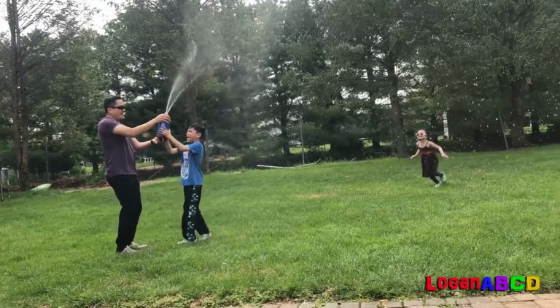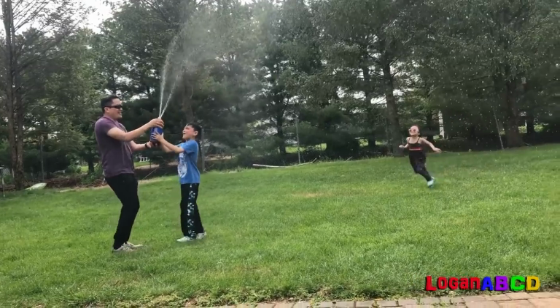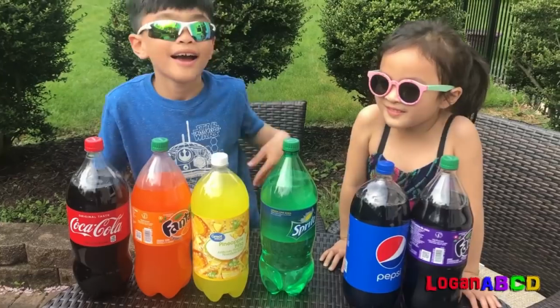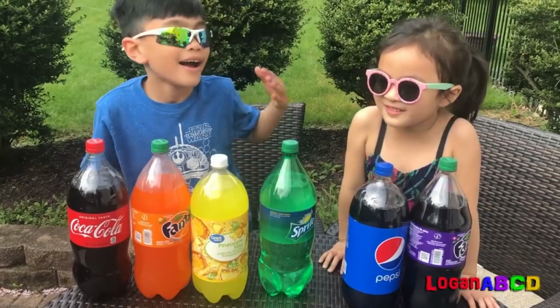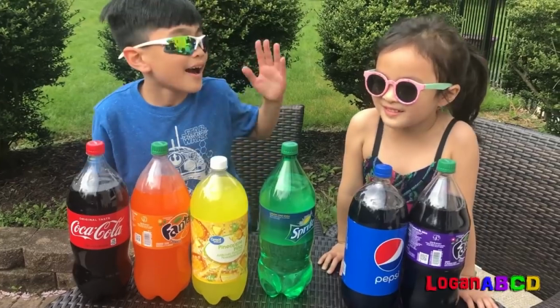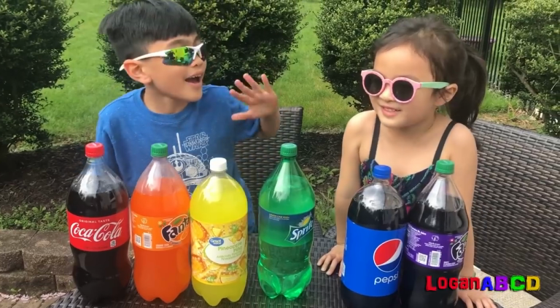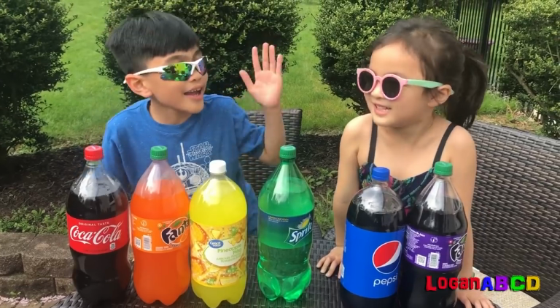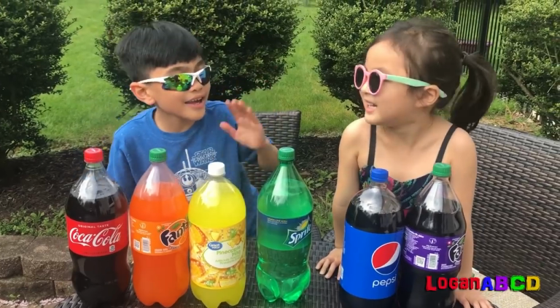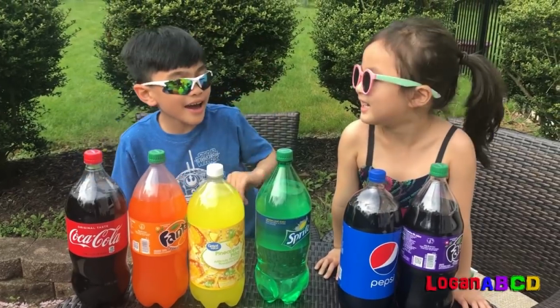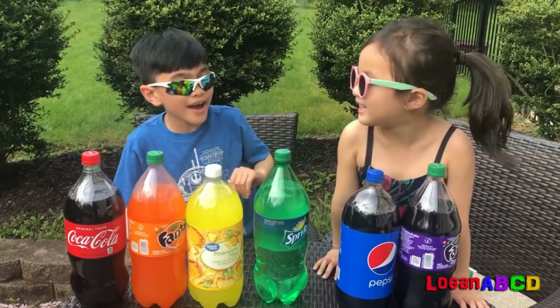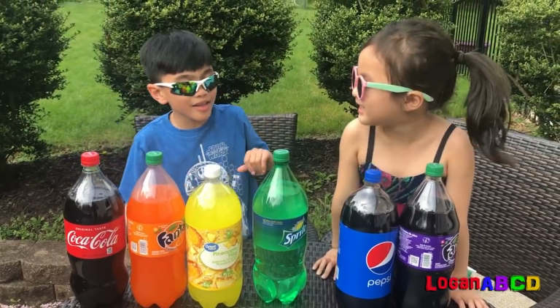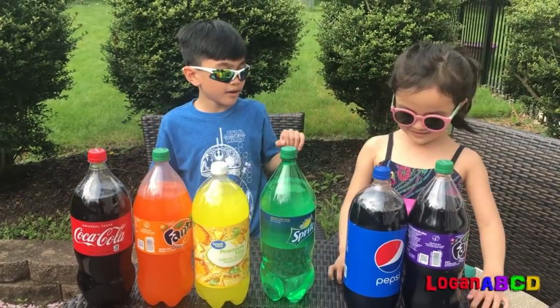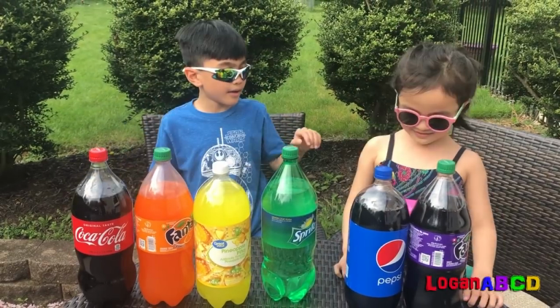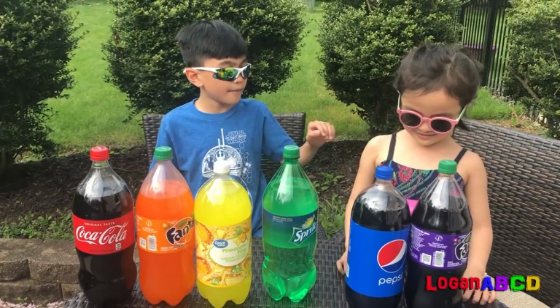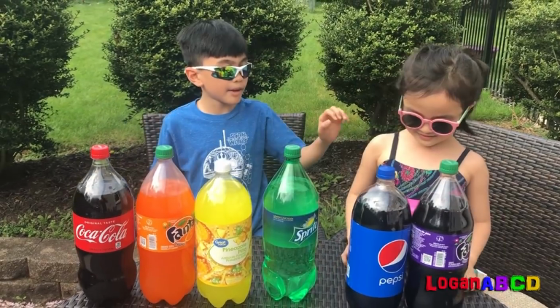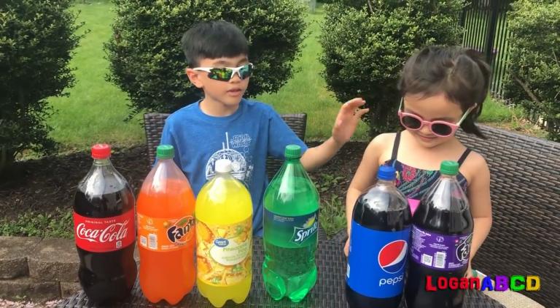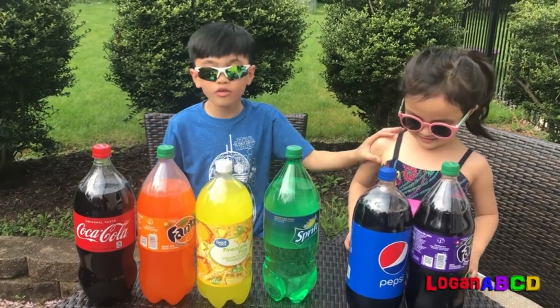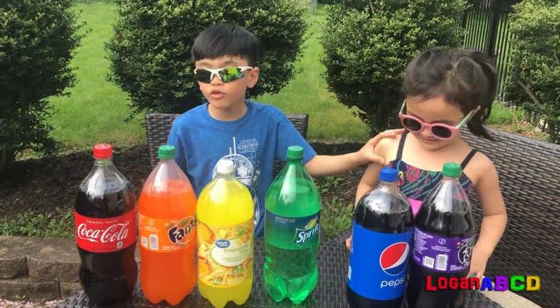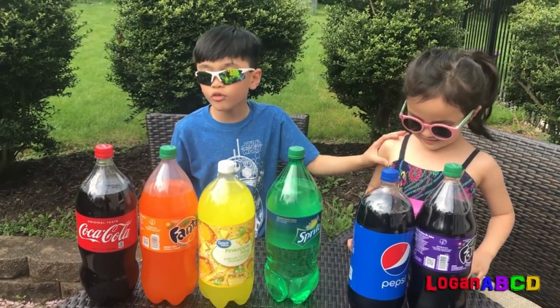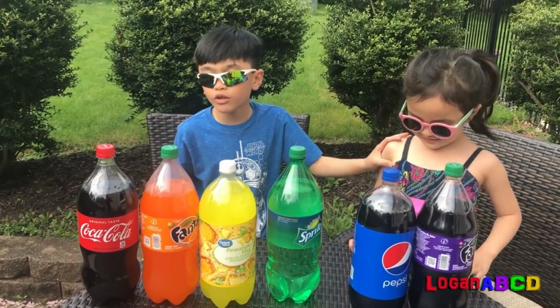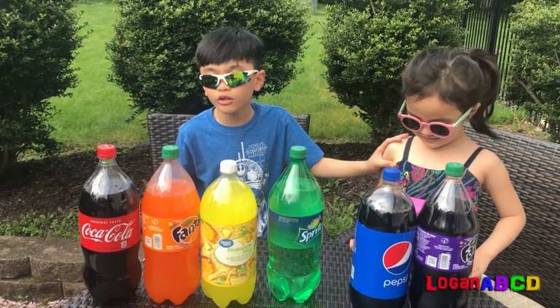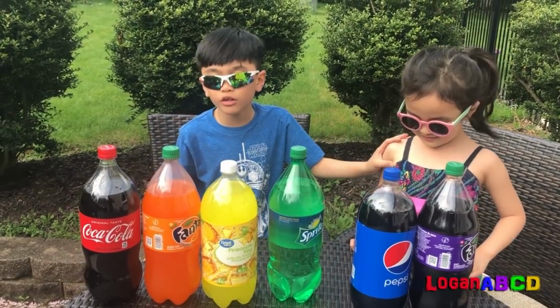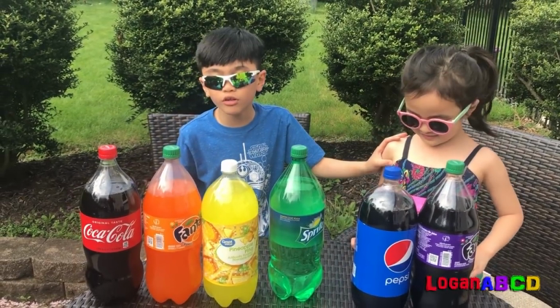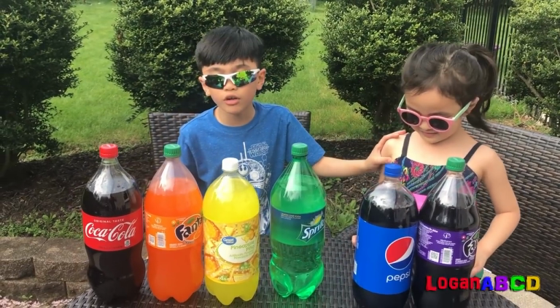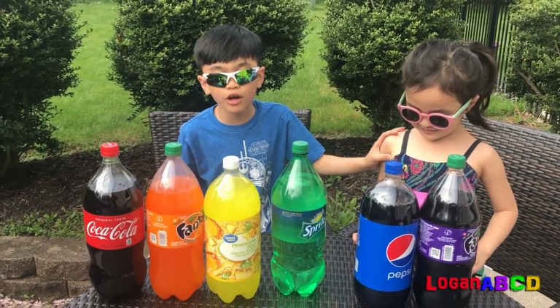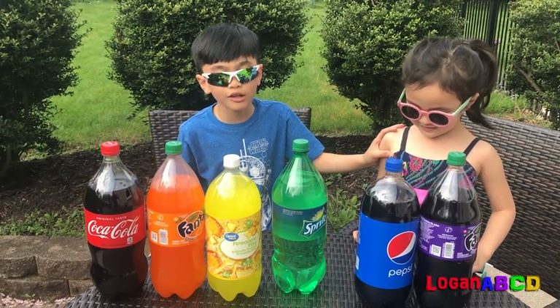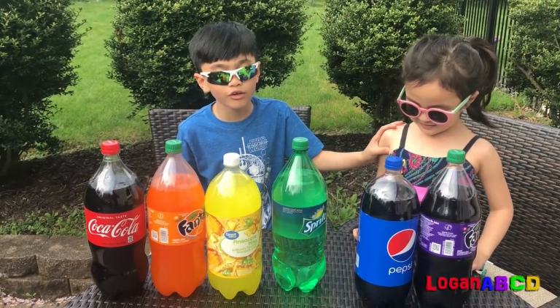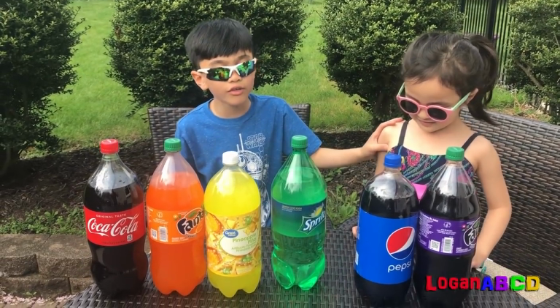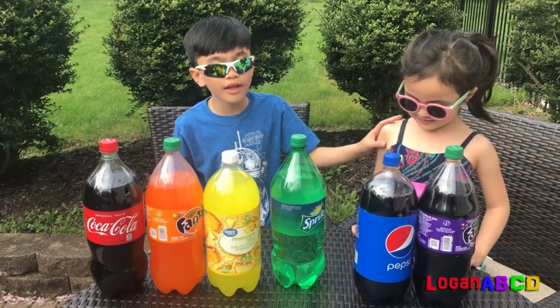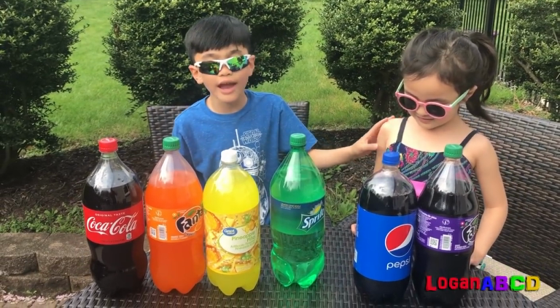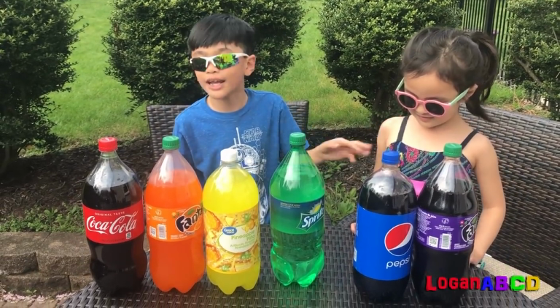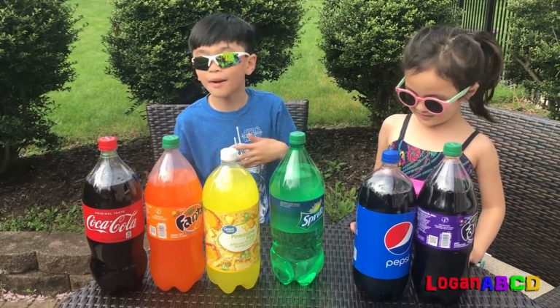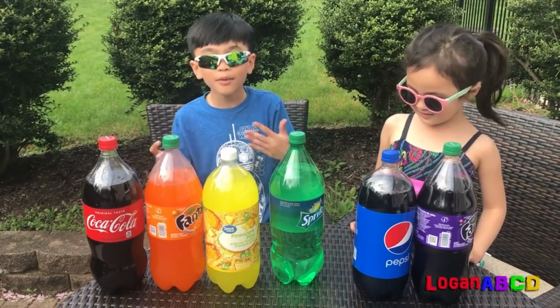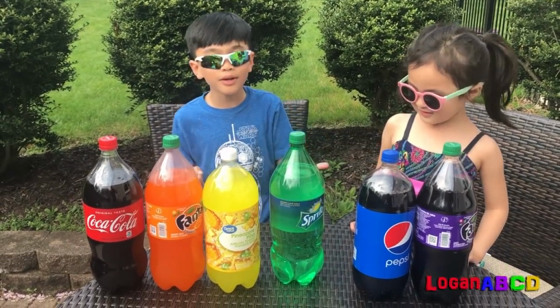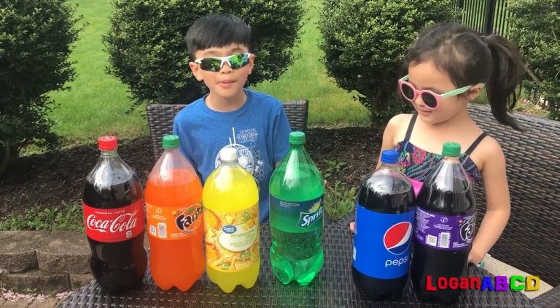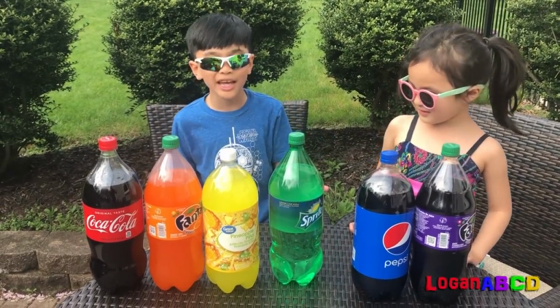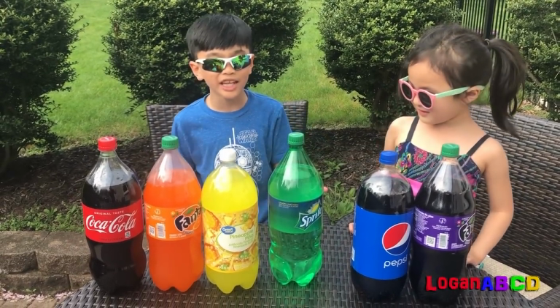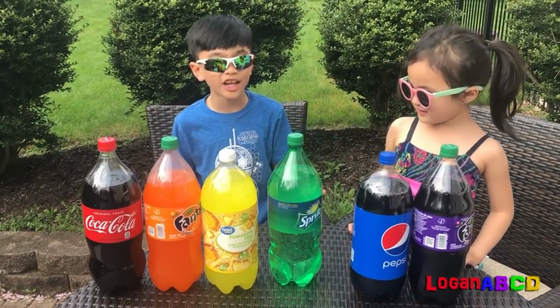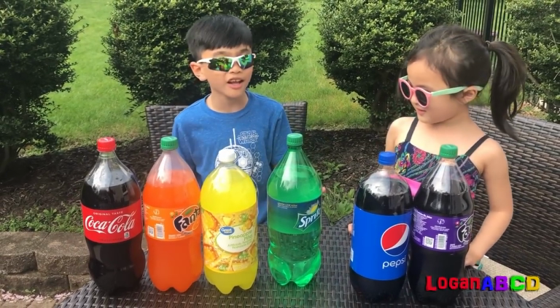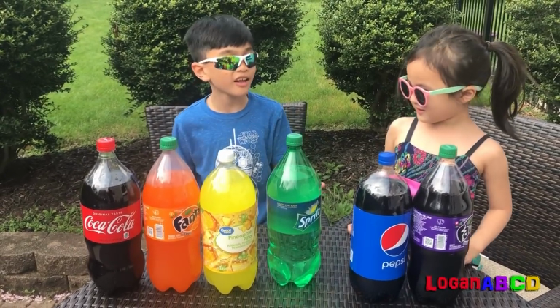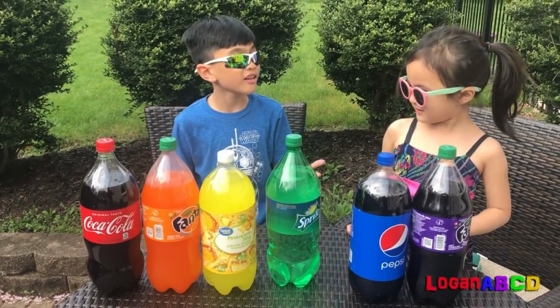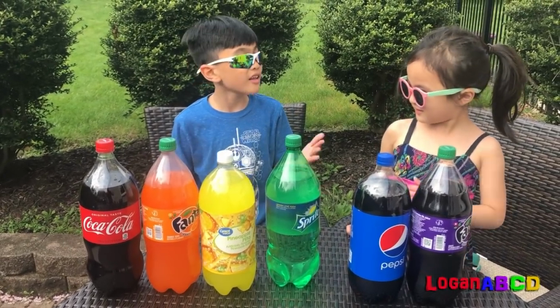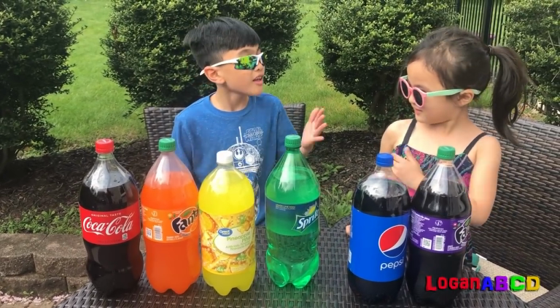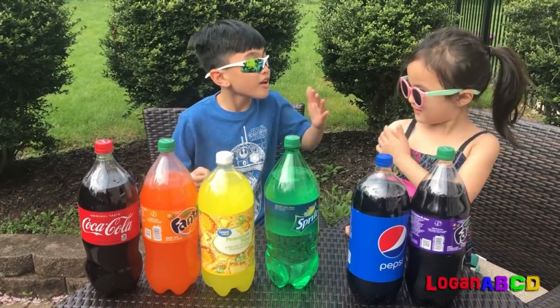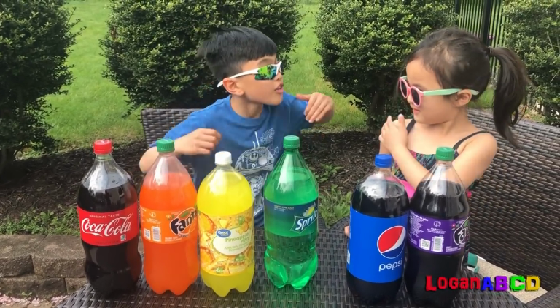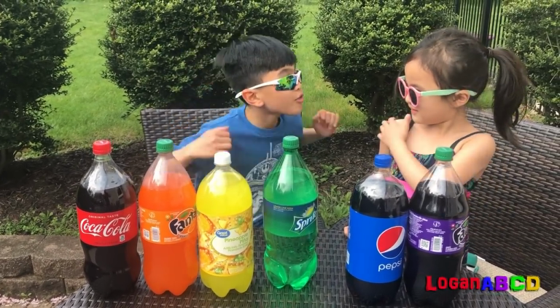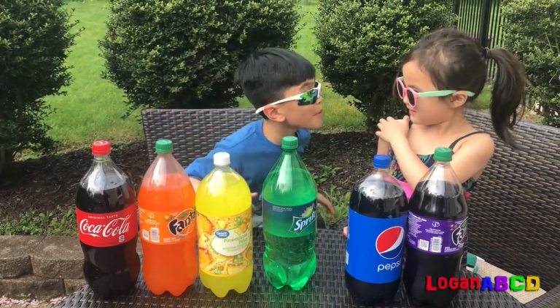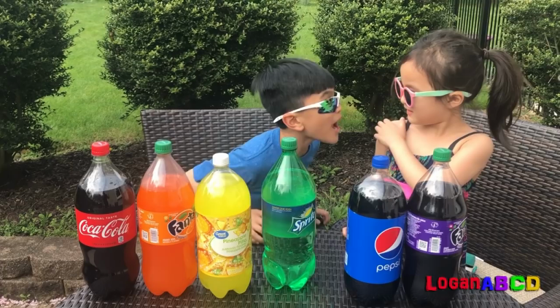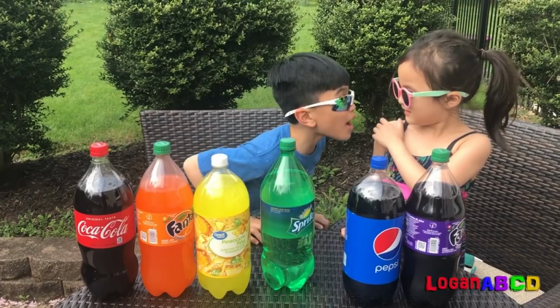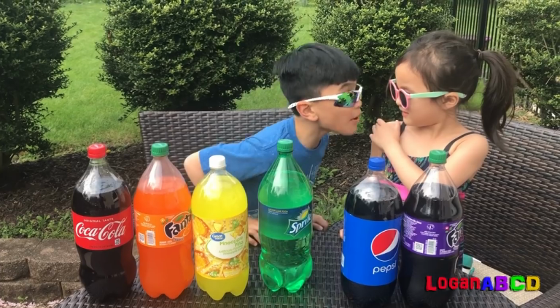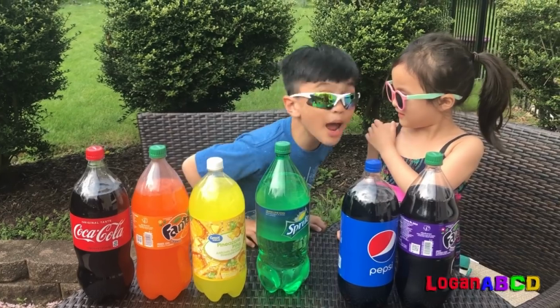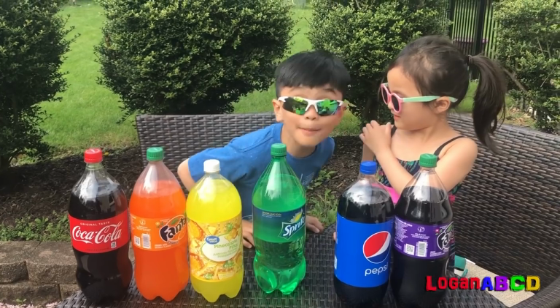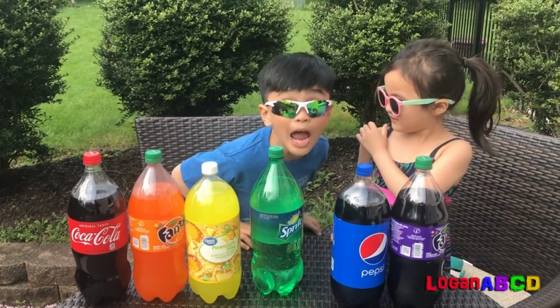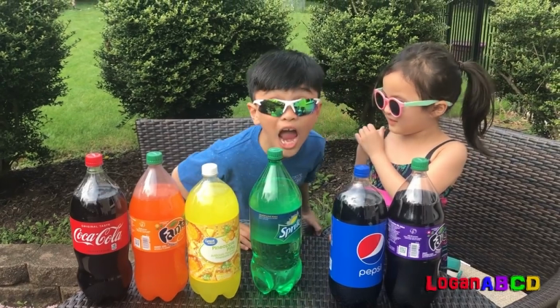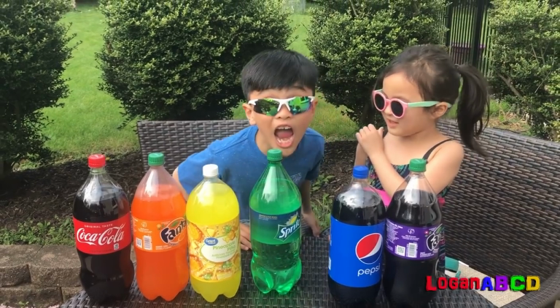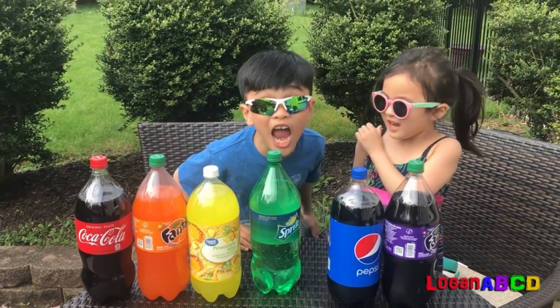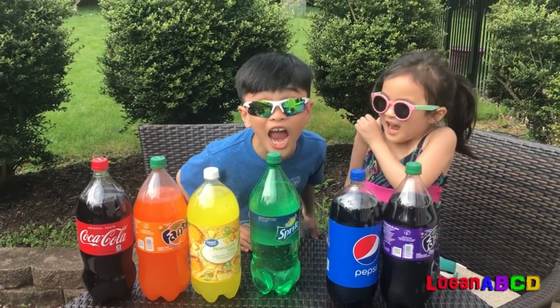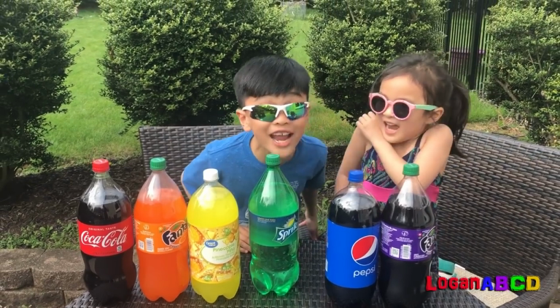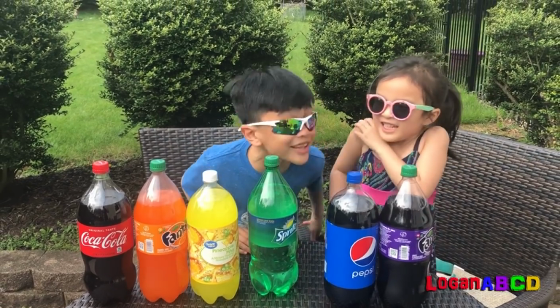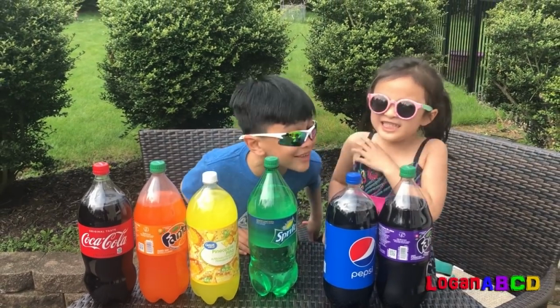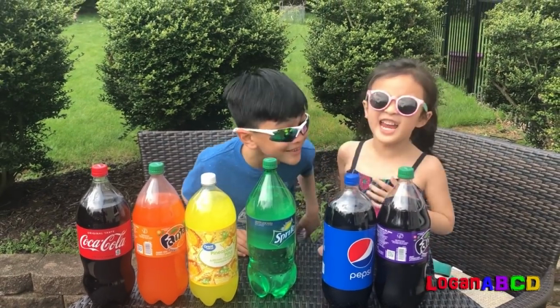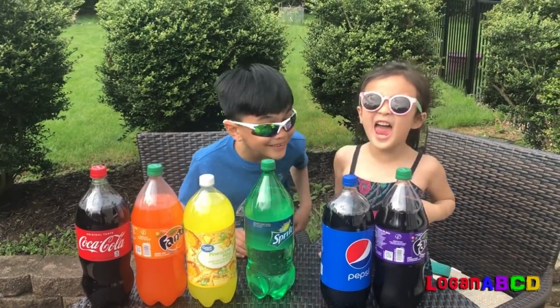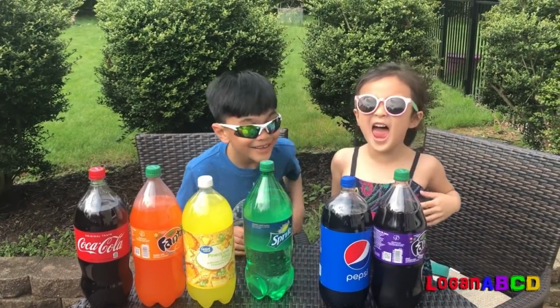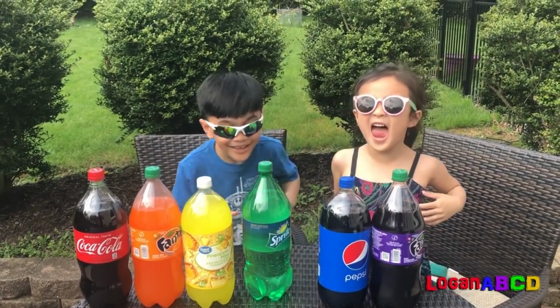Hi guys! My sister is going to learn the colors and I'm going to make an experiment!